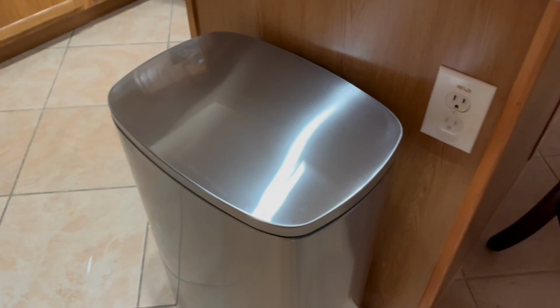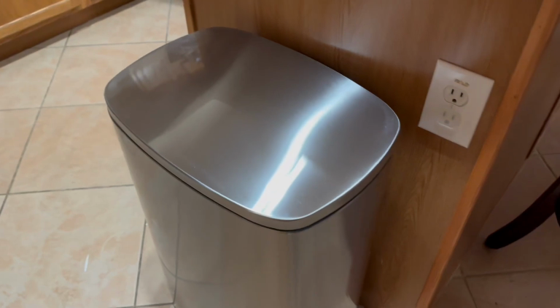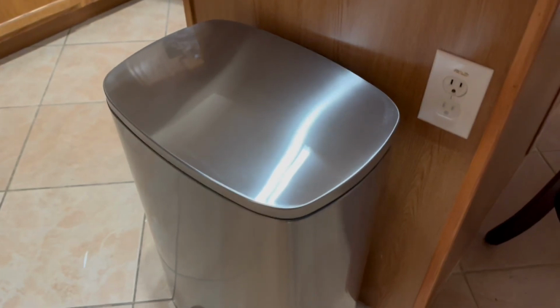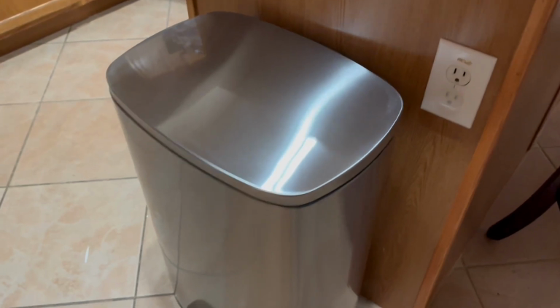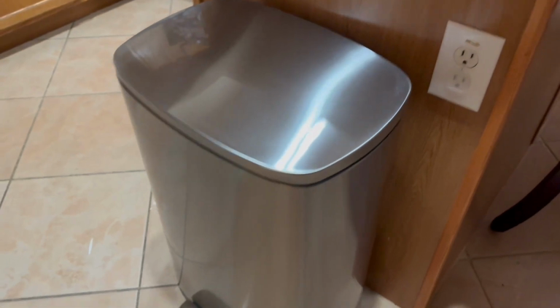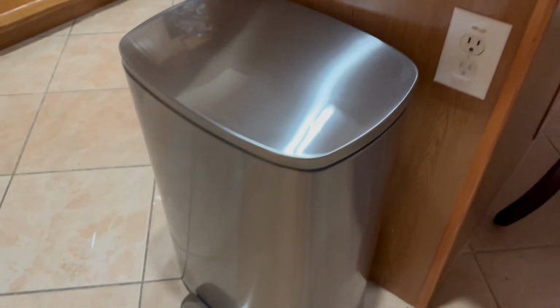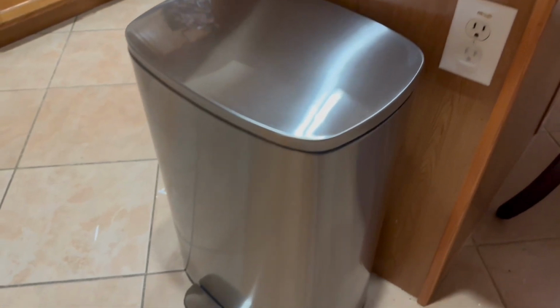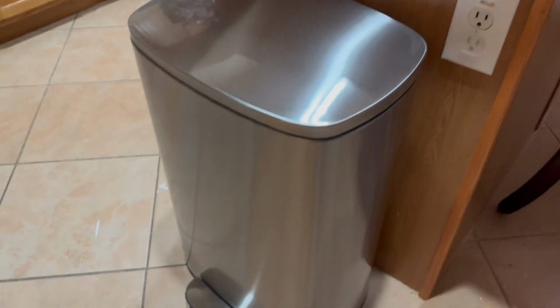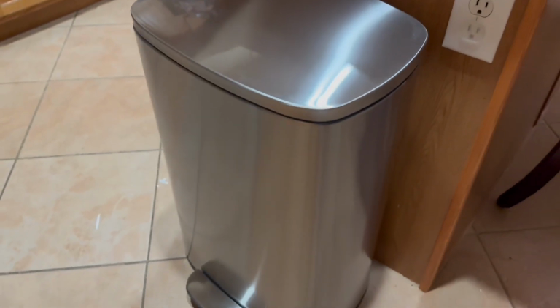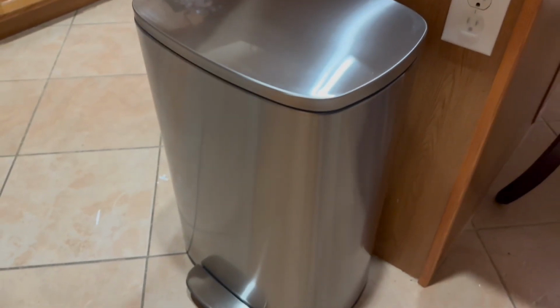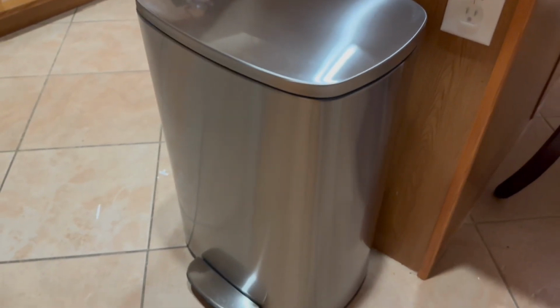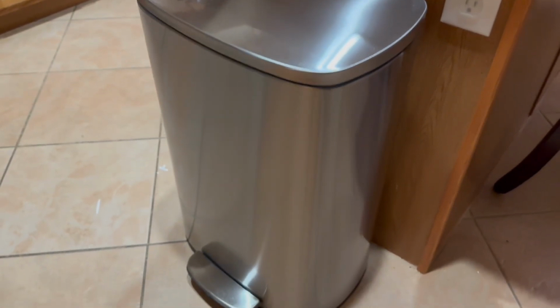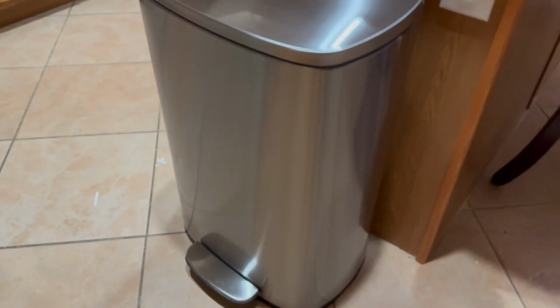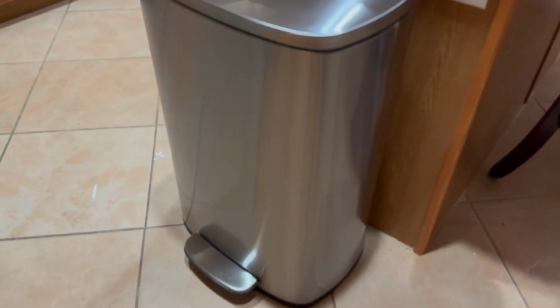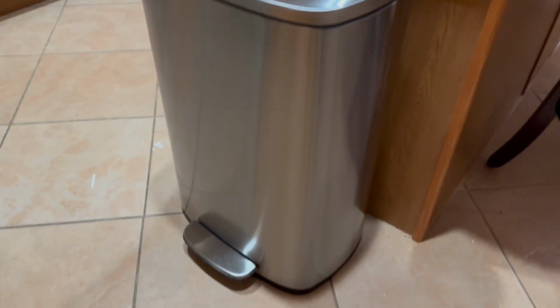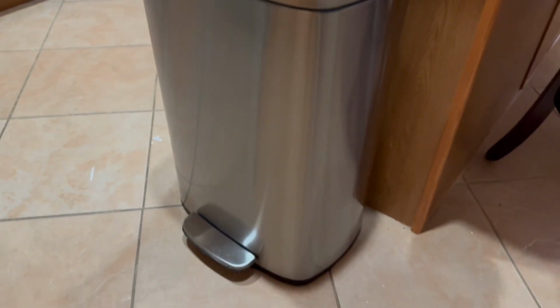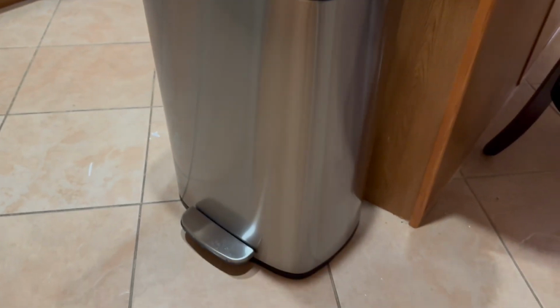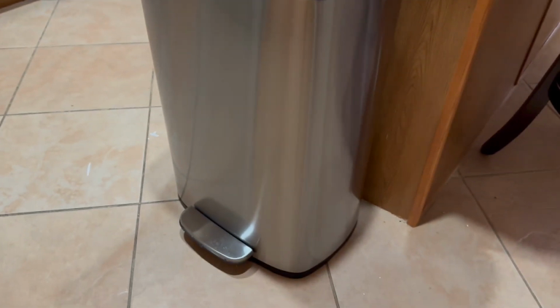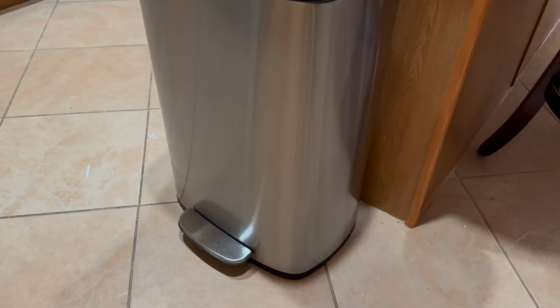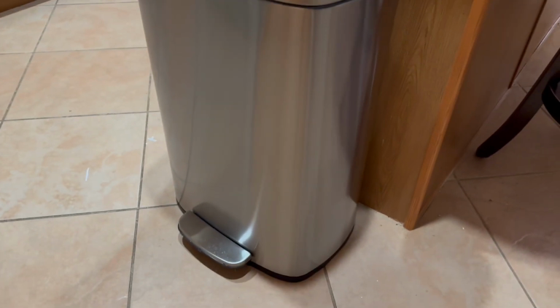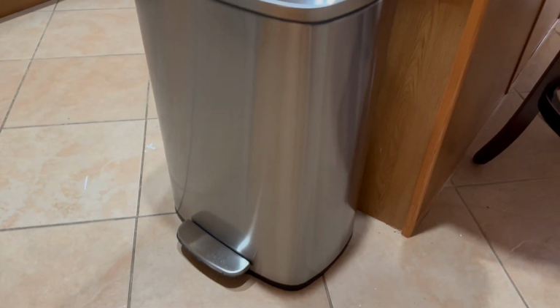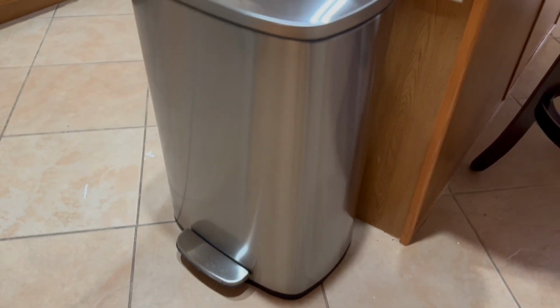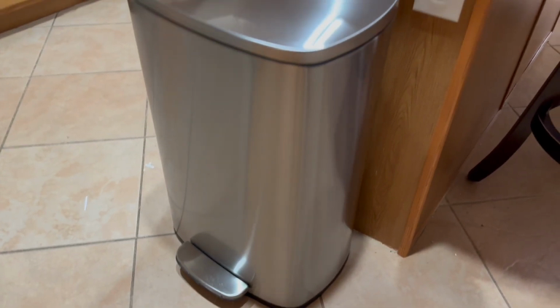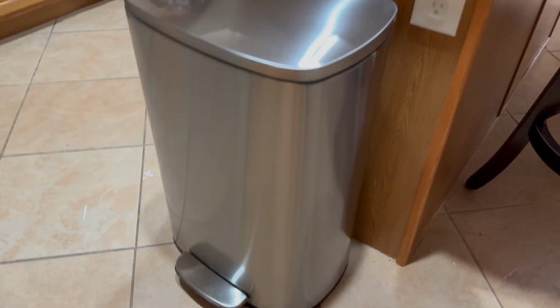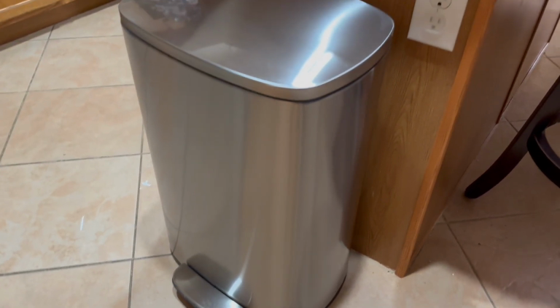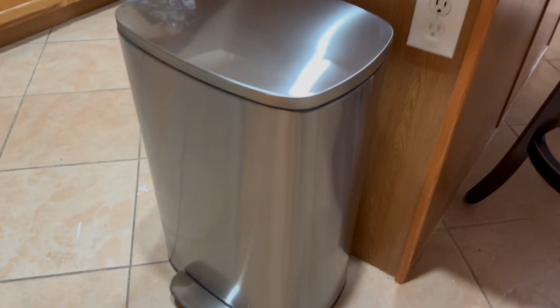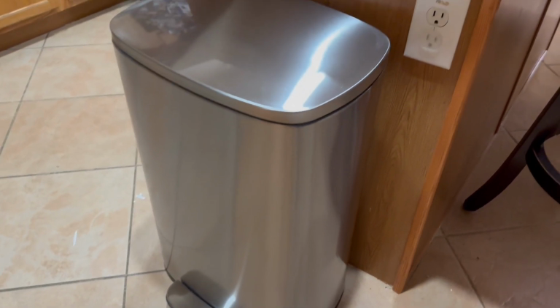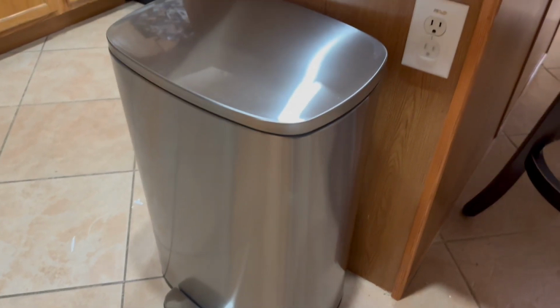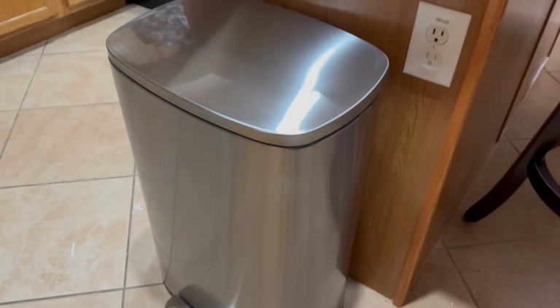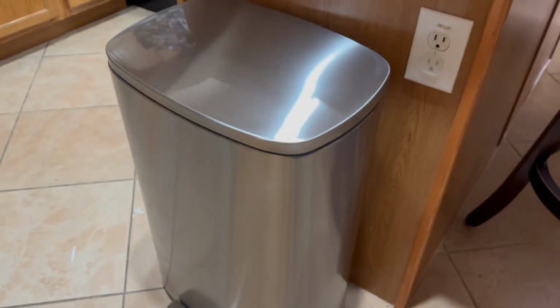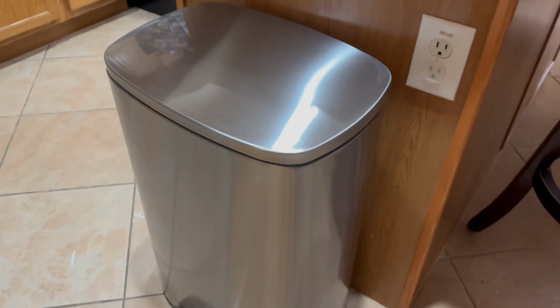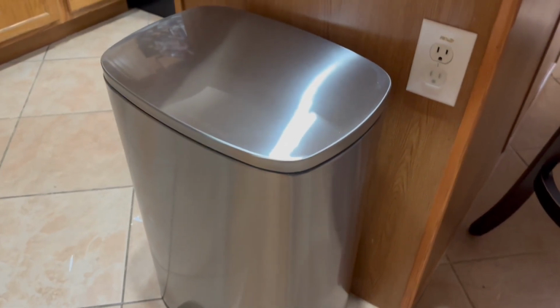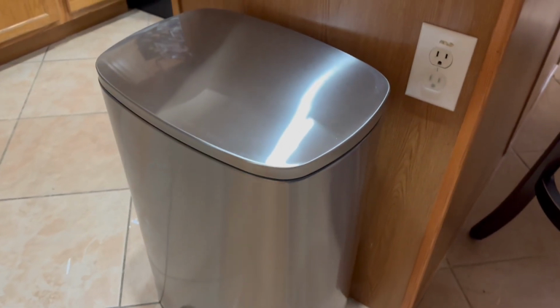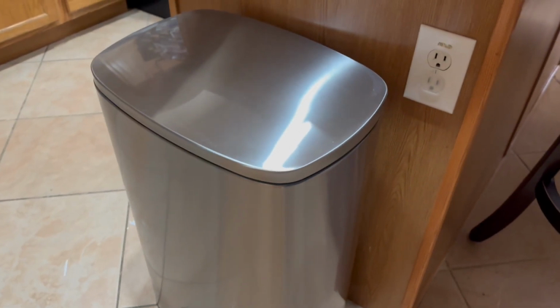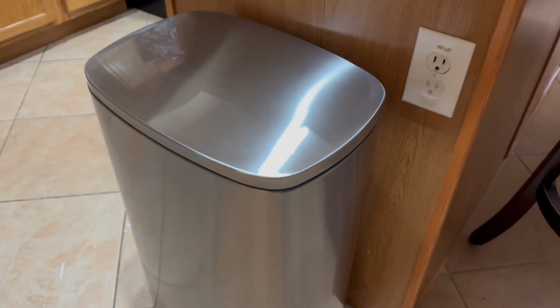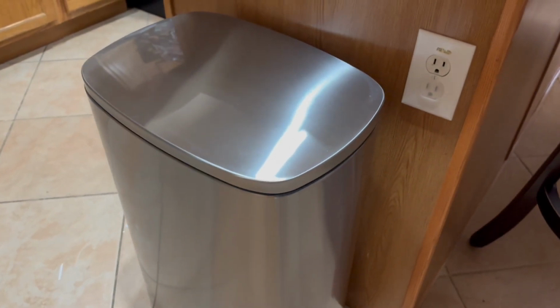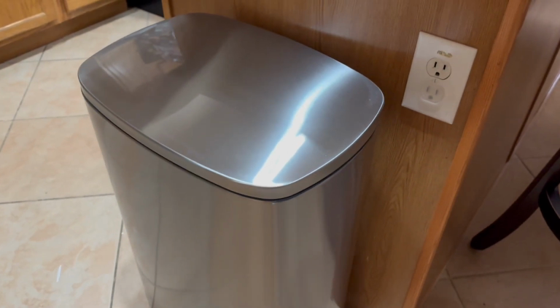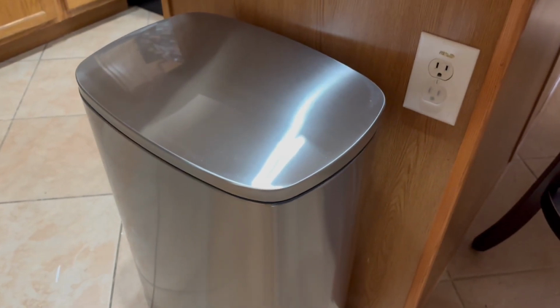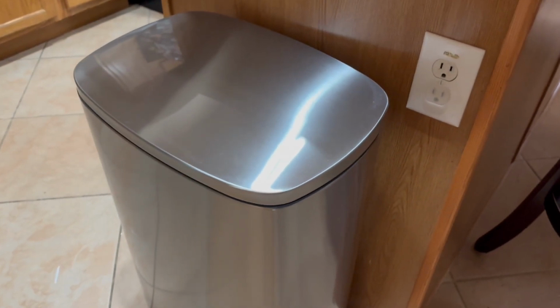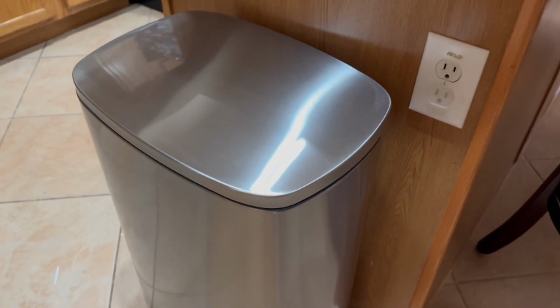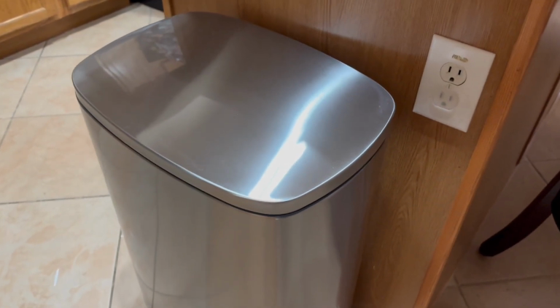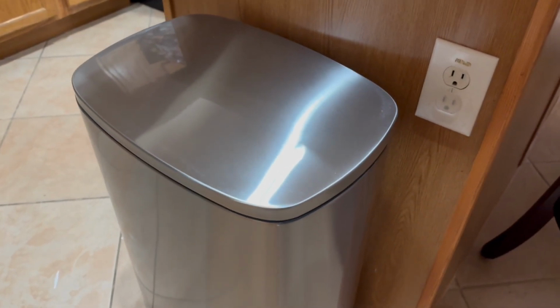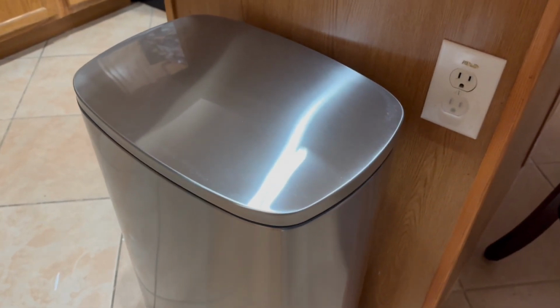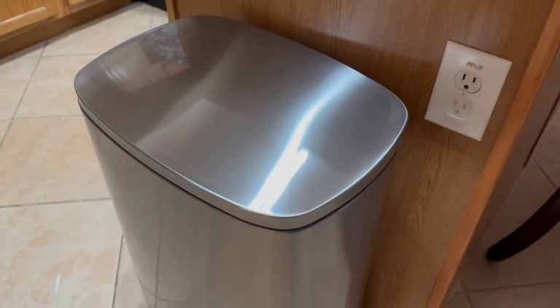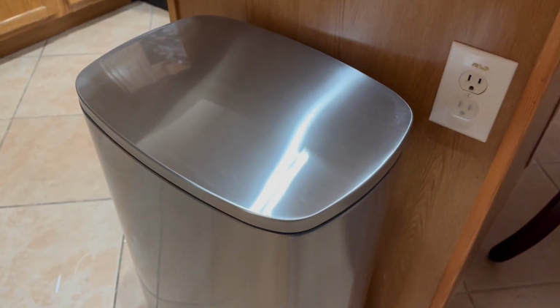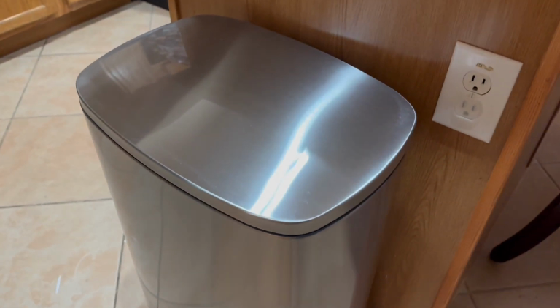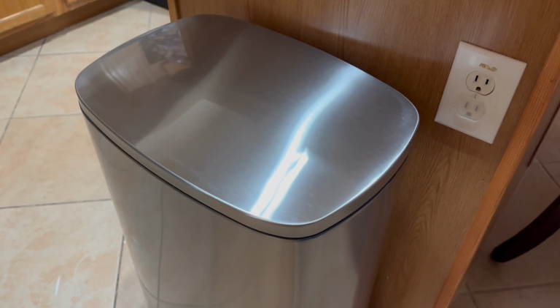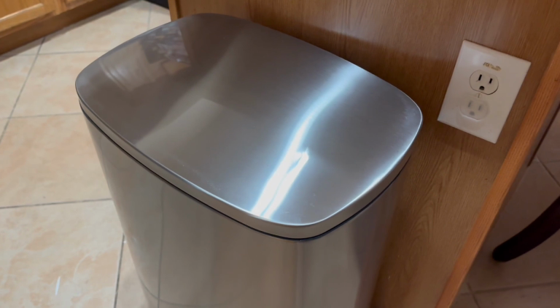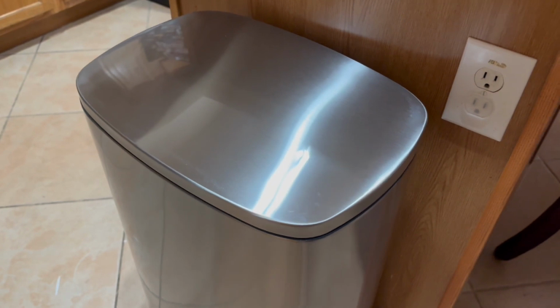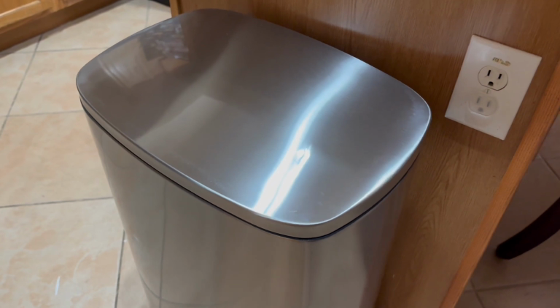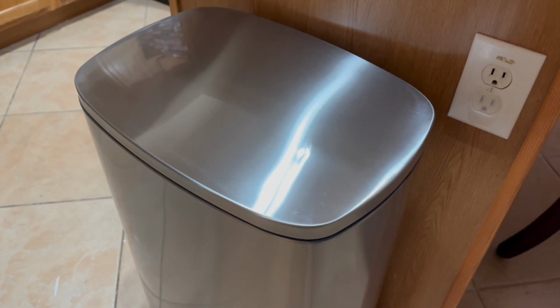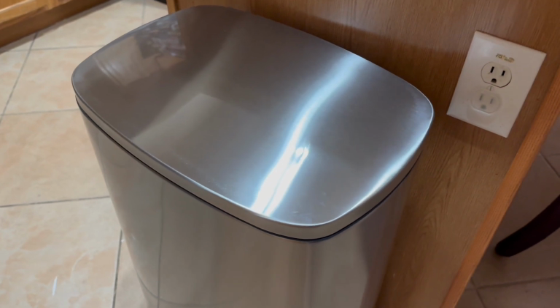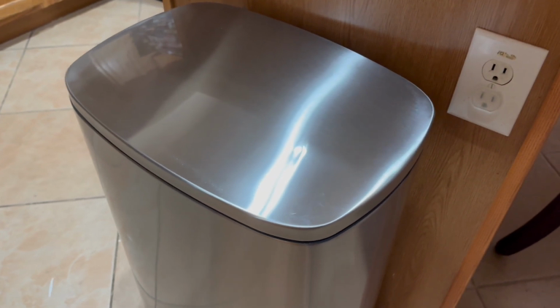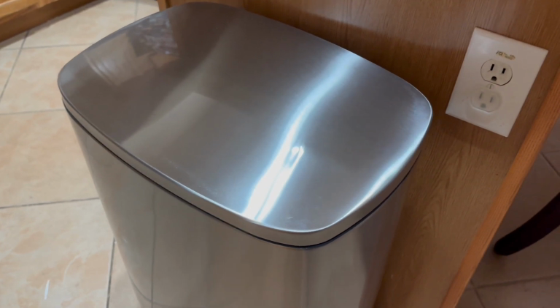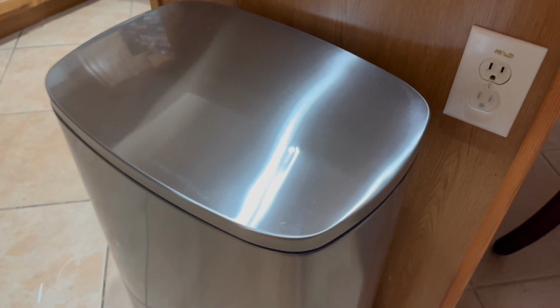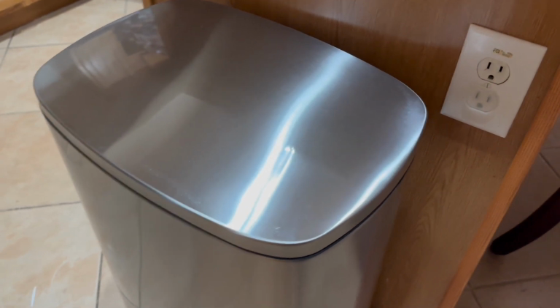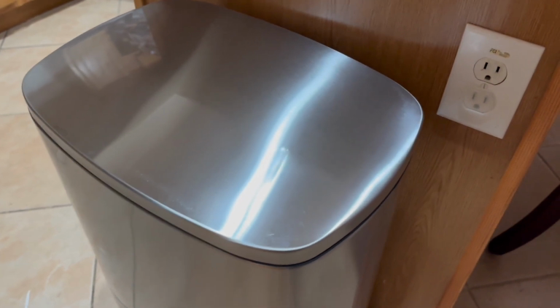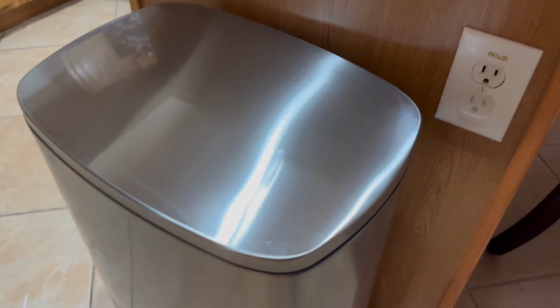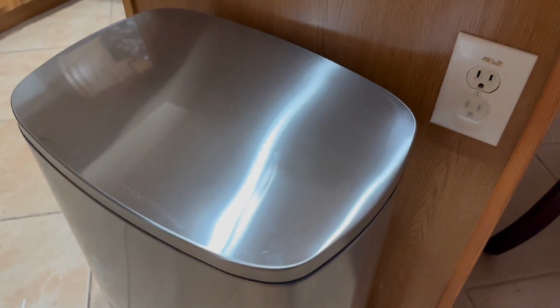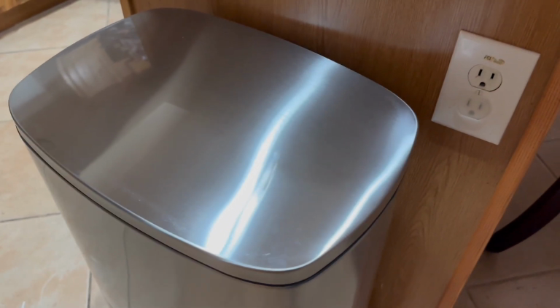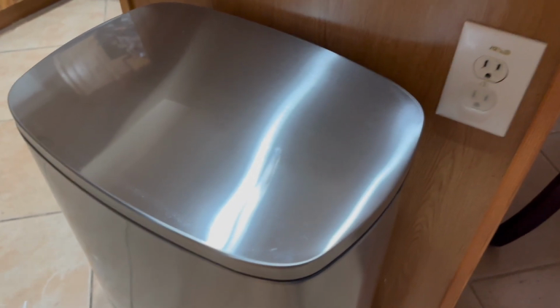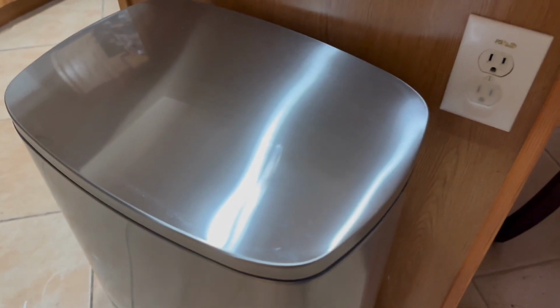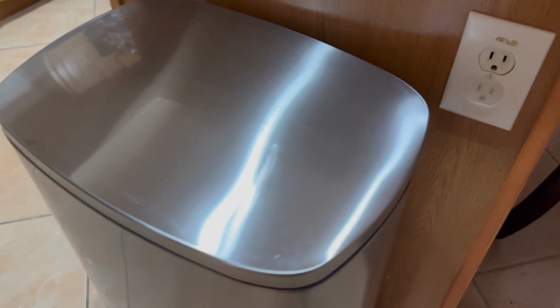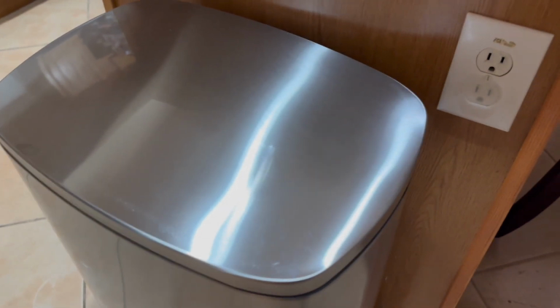We were in the market for a new trash can, primarily because we have a pit bull that likes to get into the trash, so we needed something that was covered to prevent that.